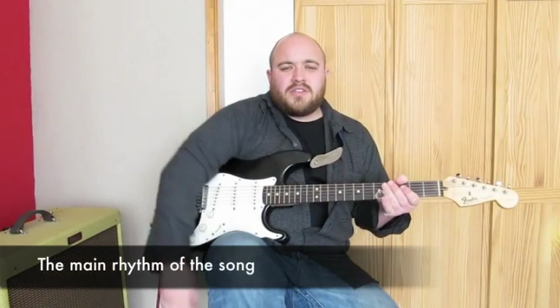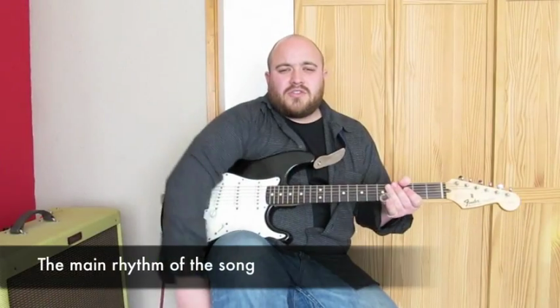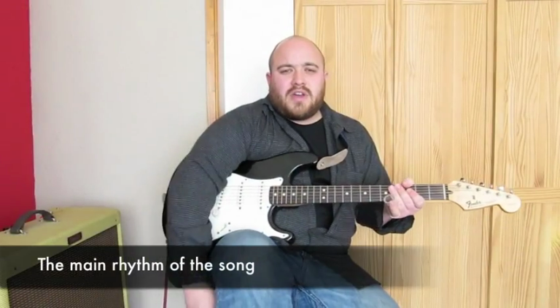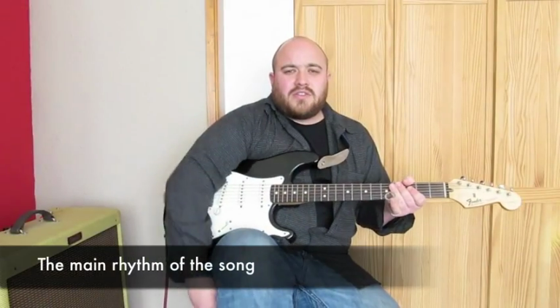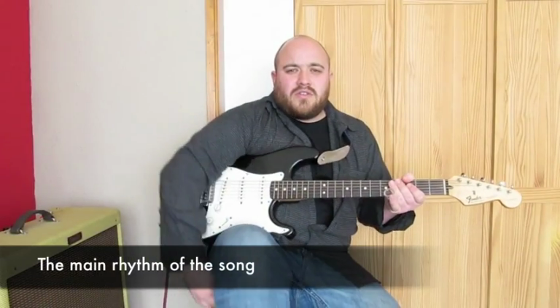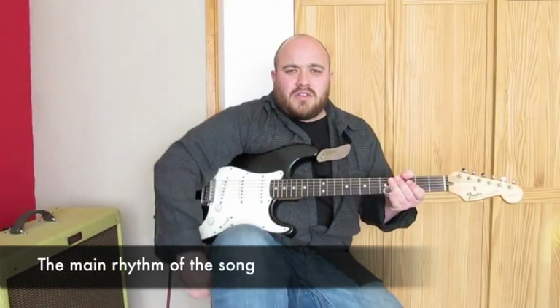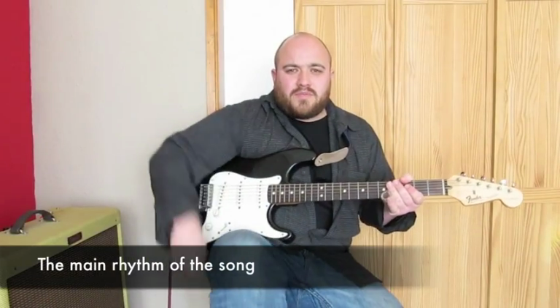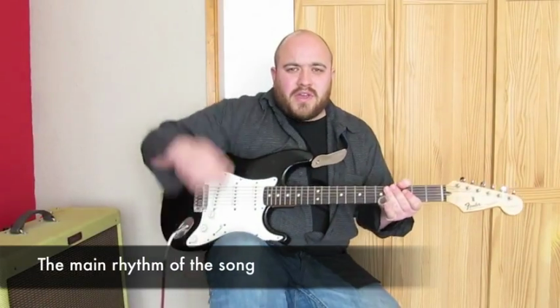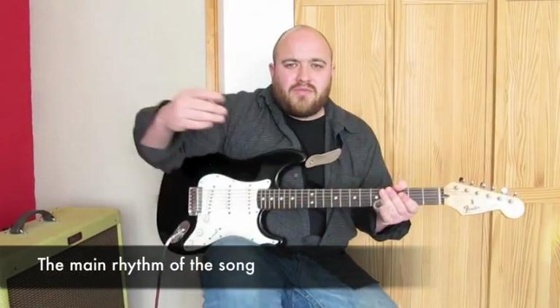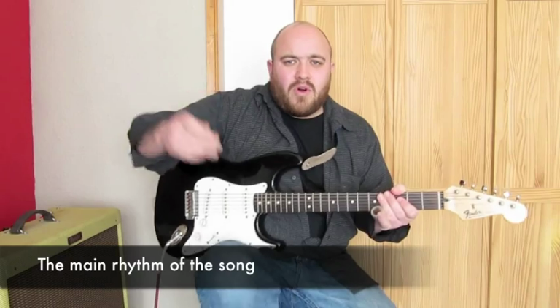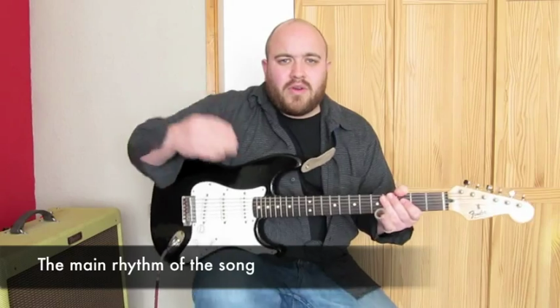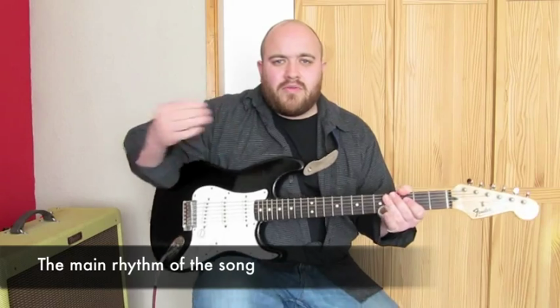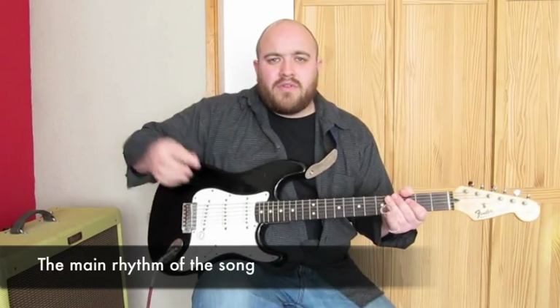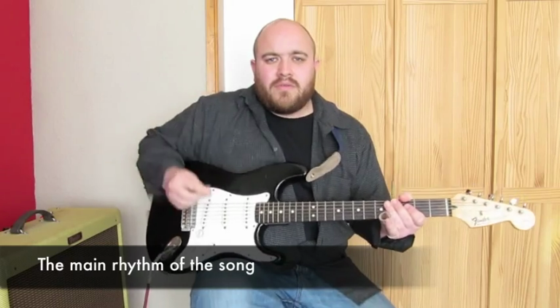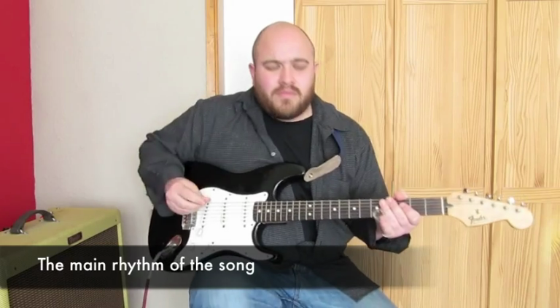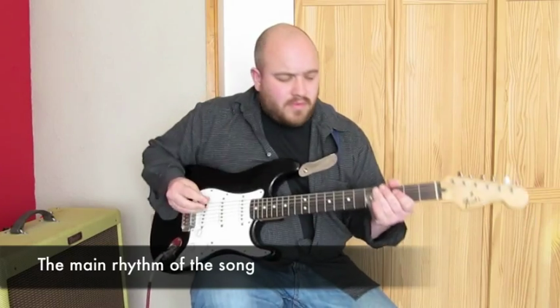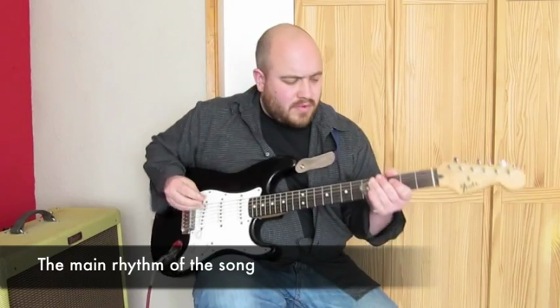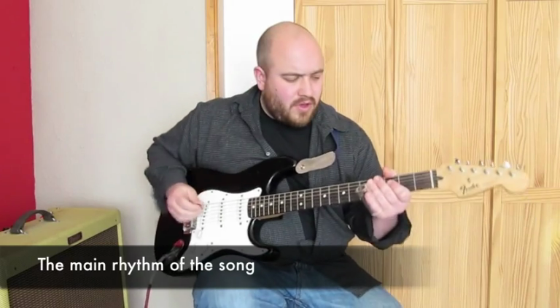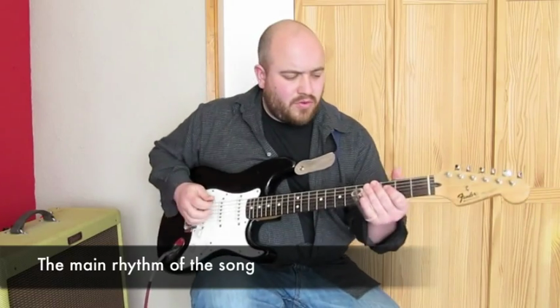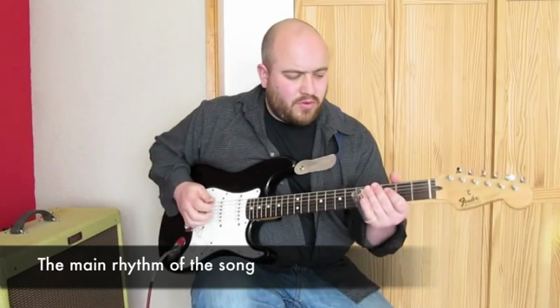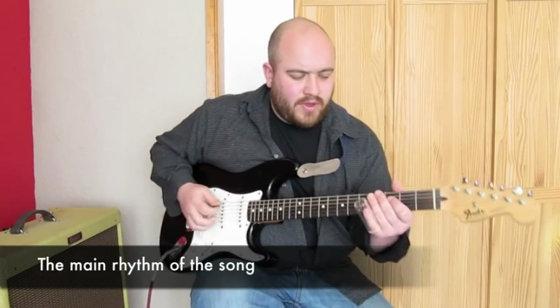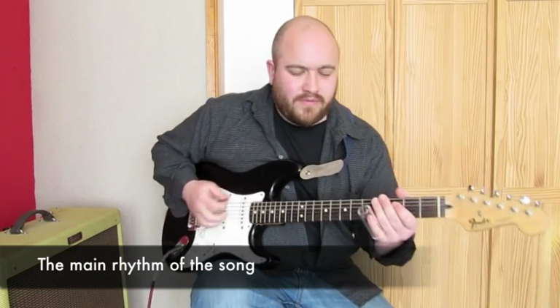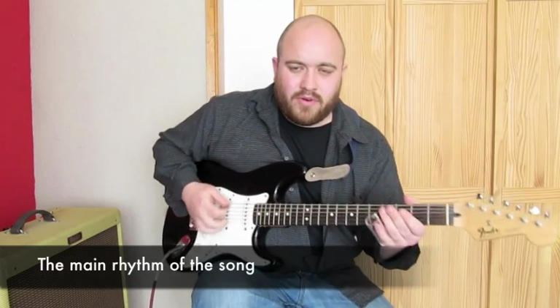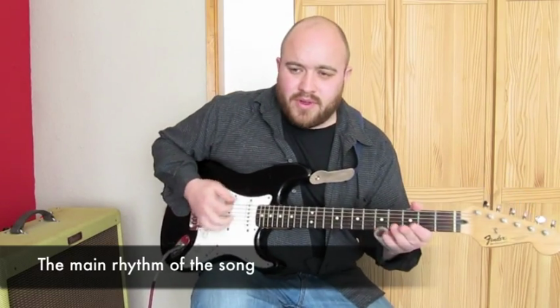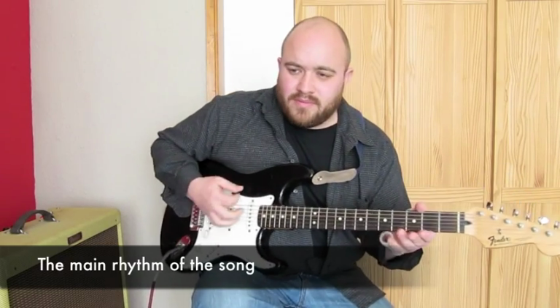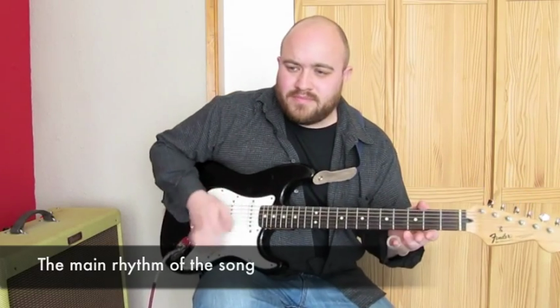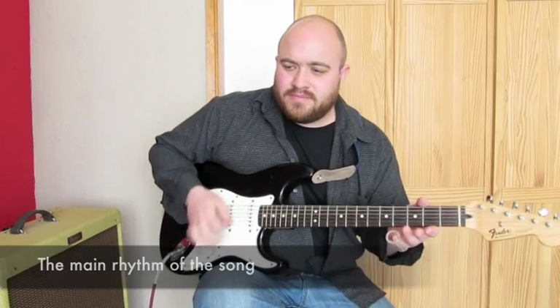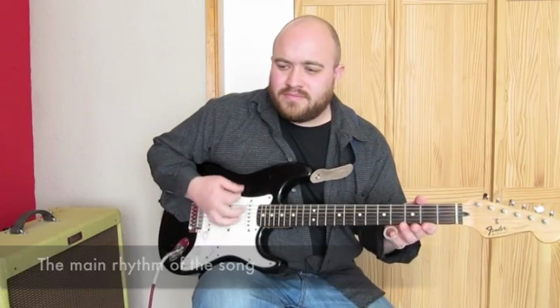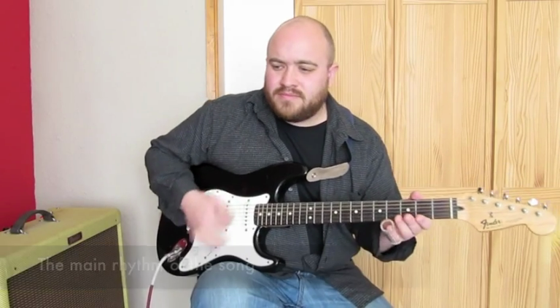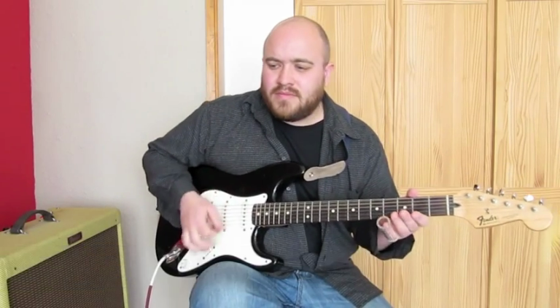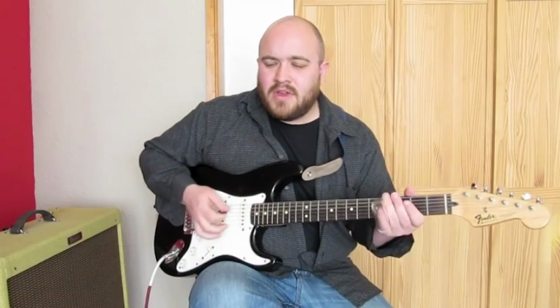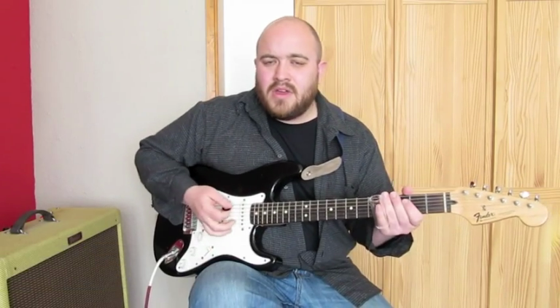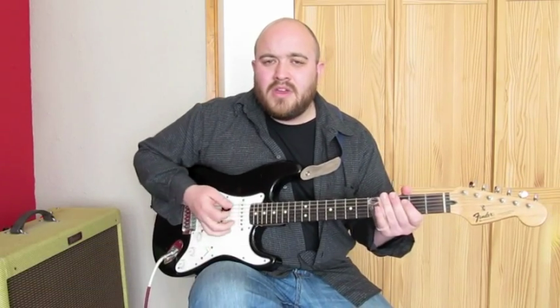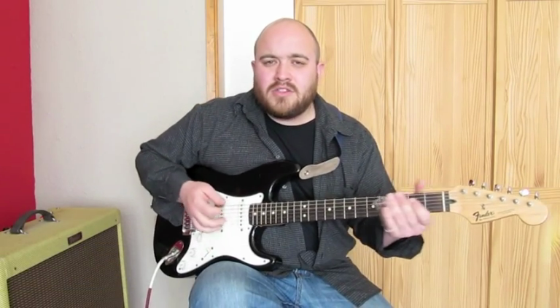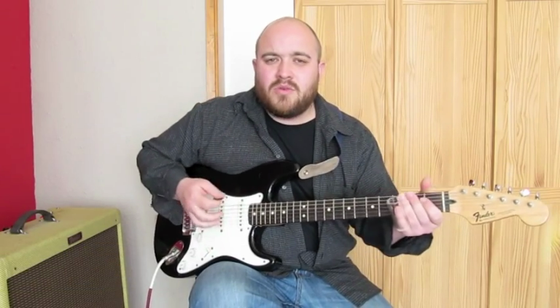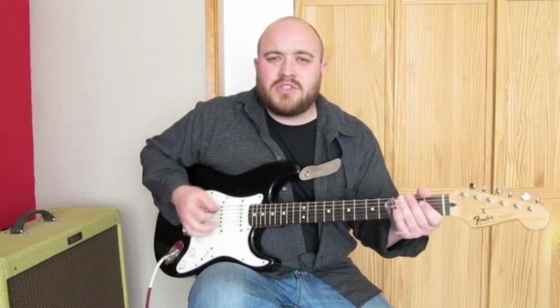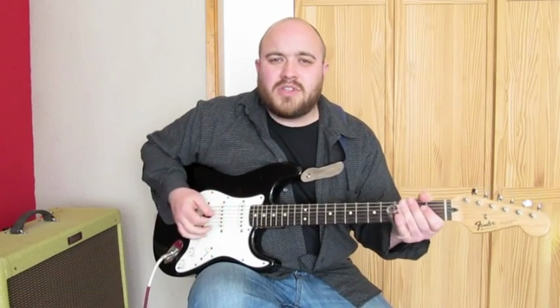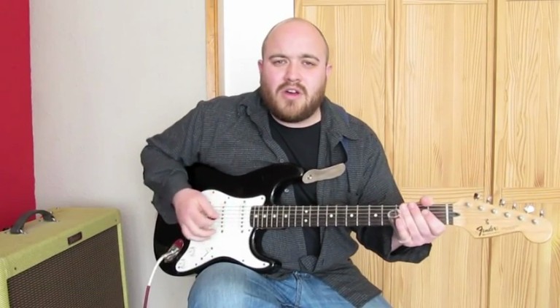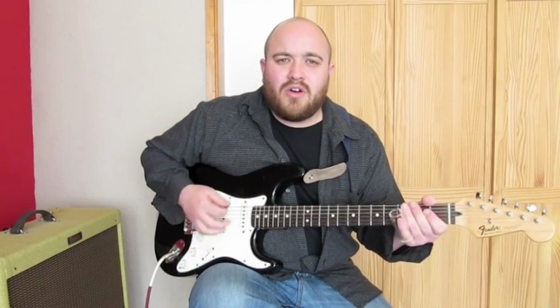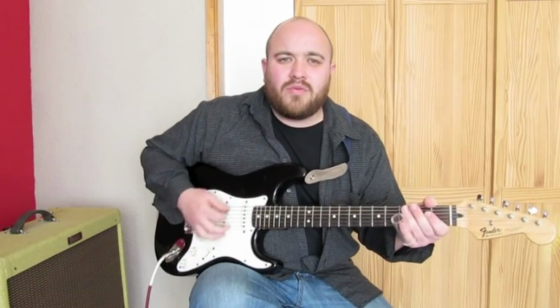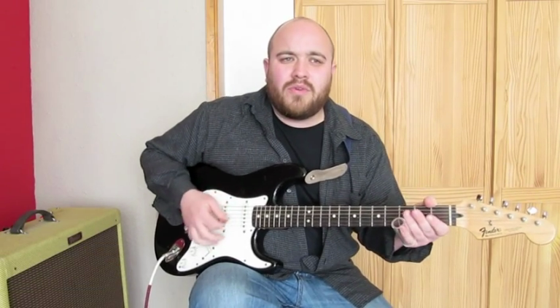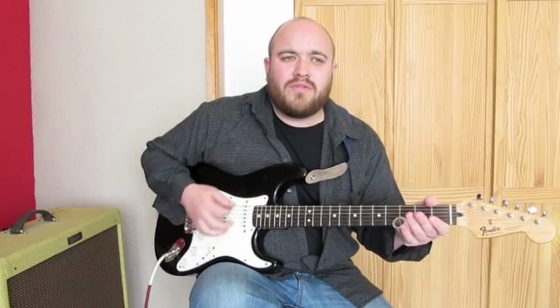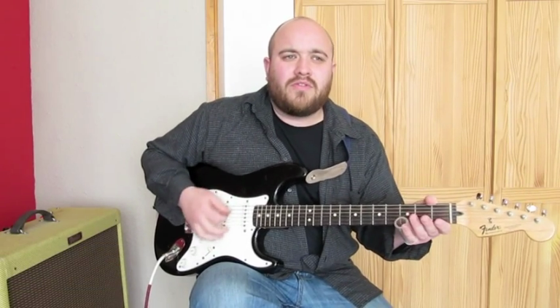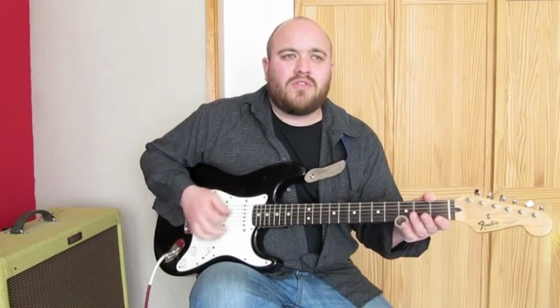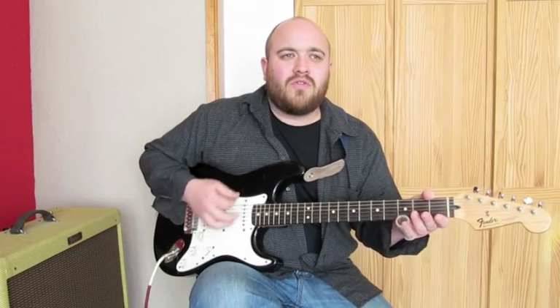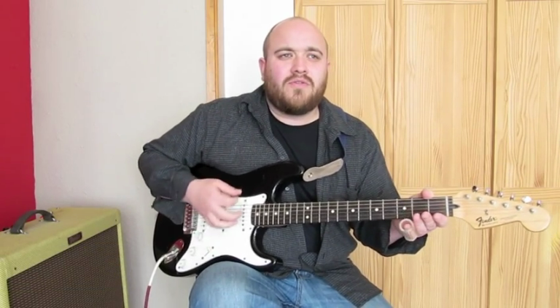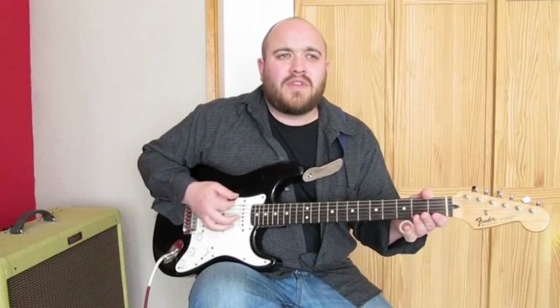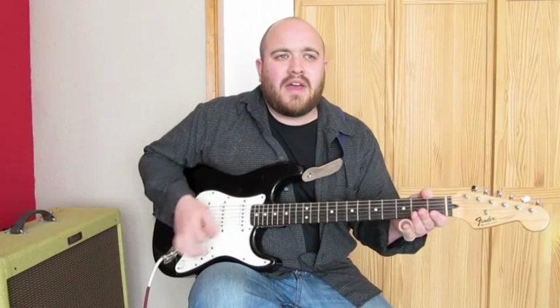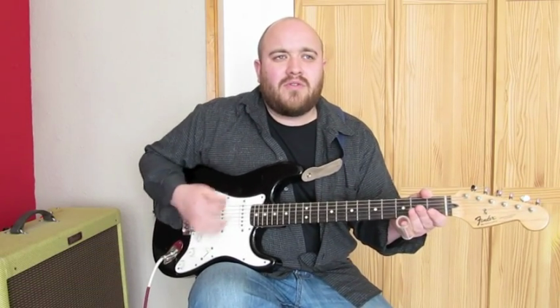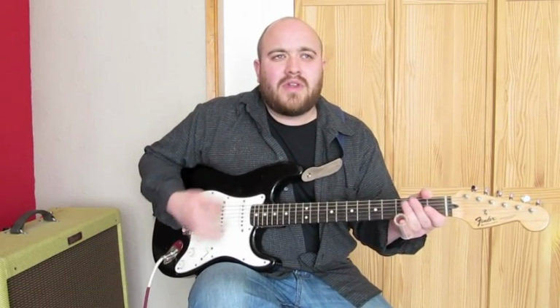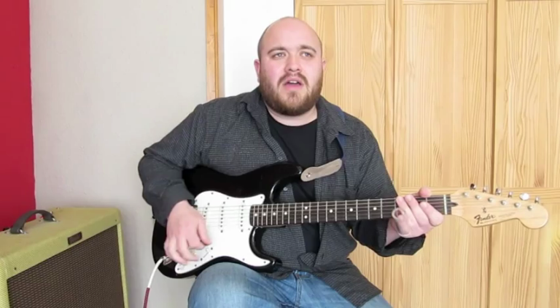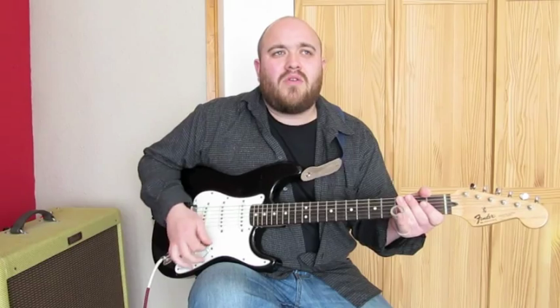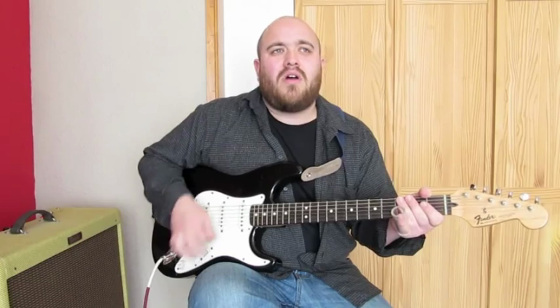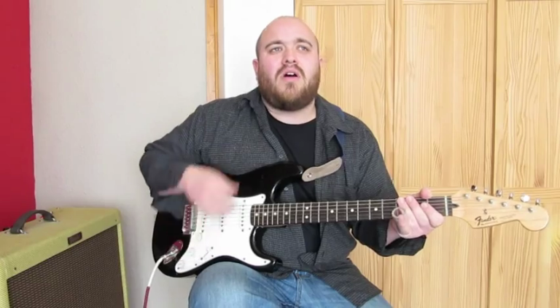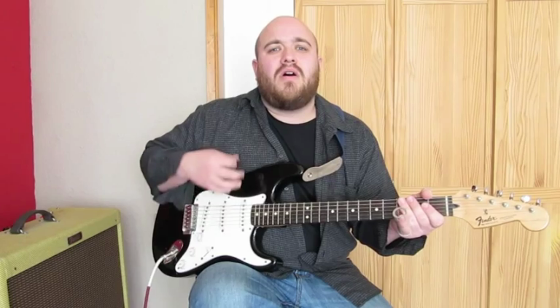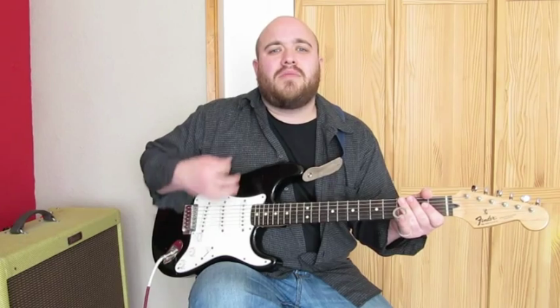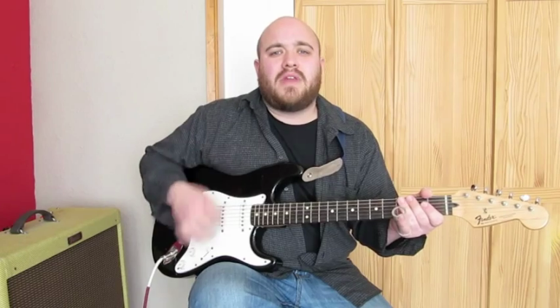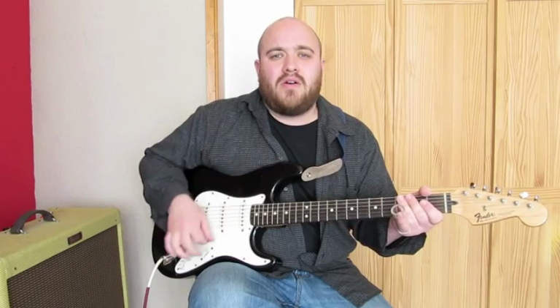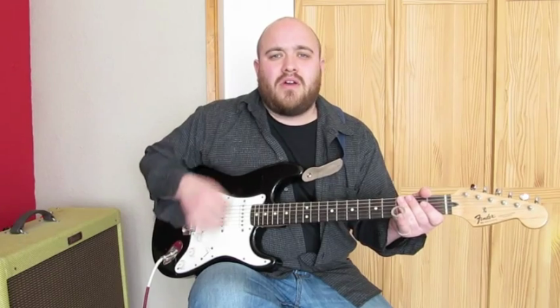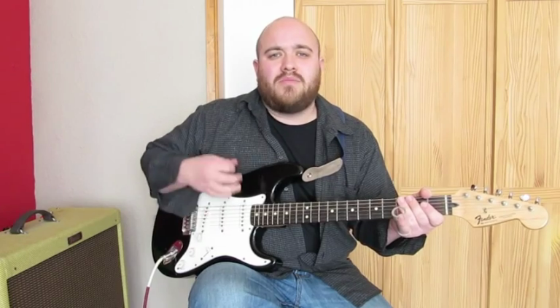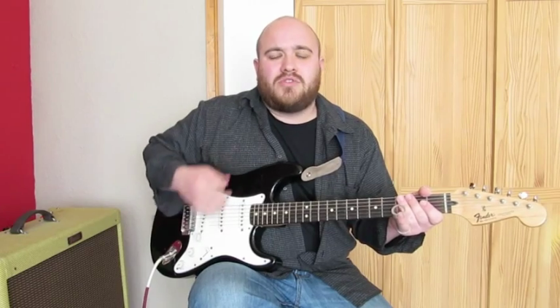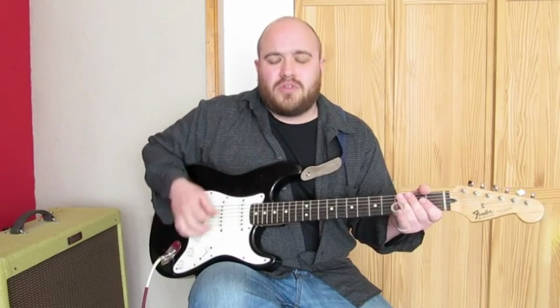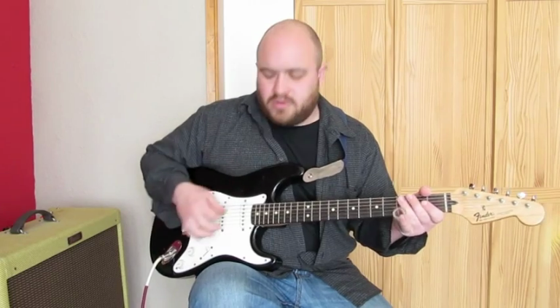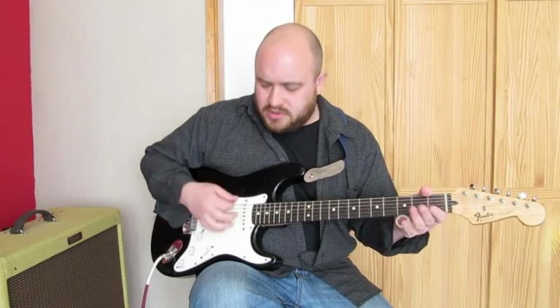This track has a big rolling rhythm going all the way through it. You want to start off with just sort of down, down, up, down, up strokes.